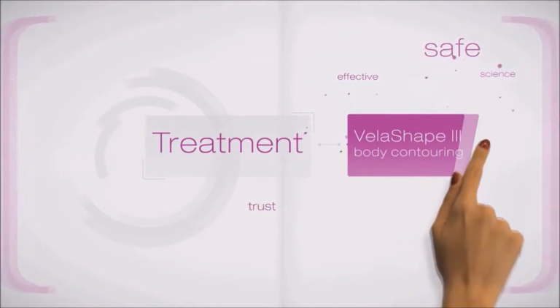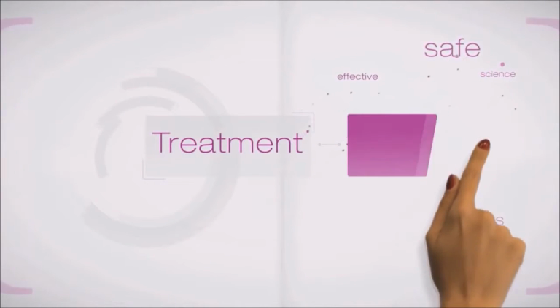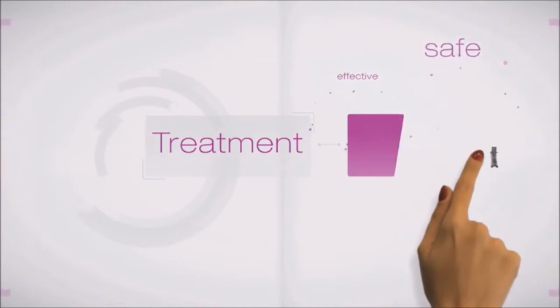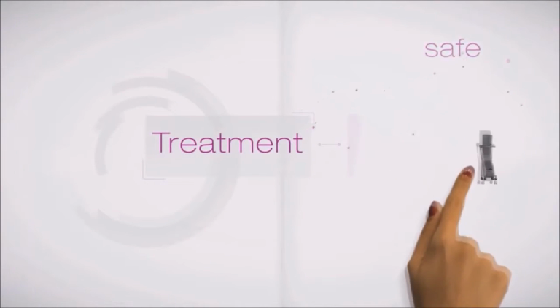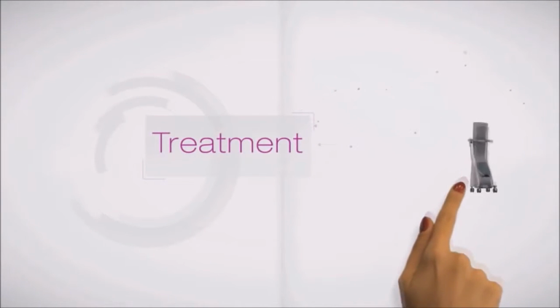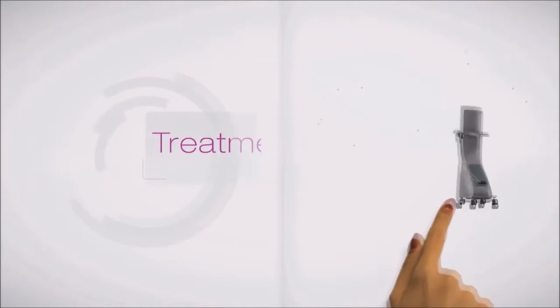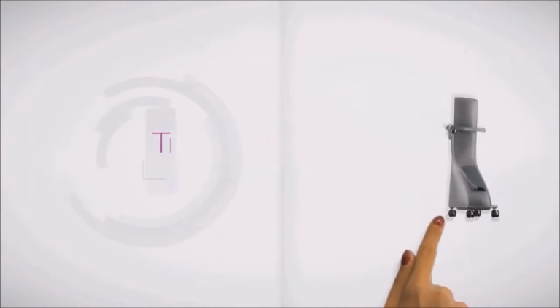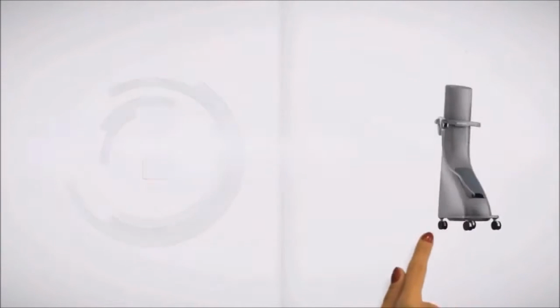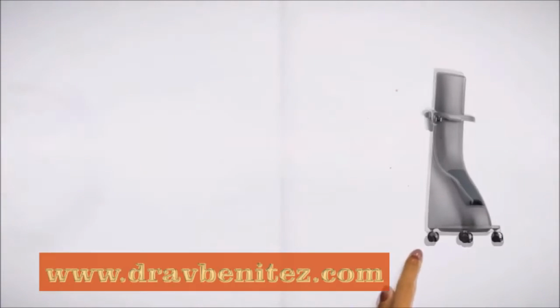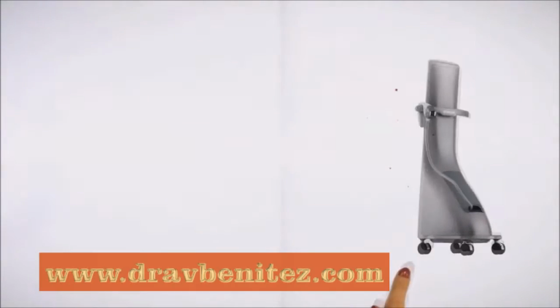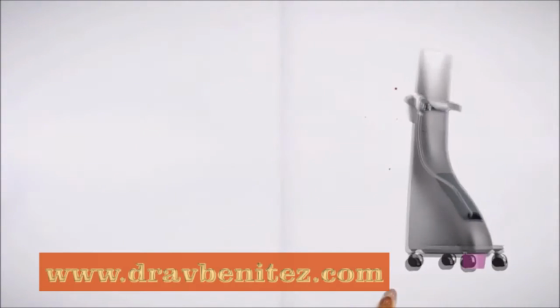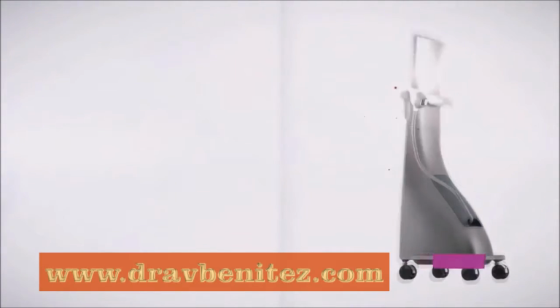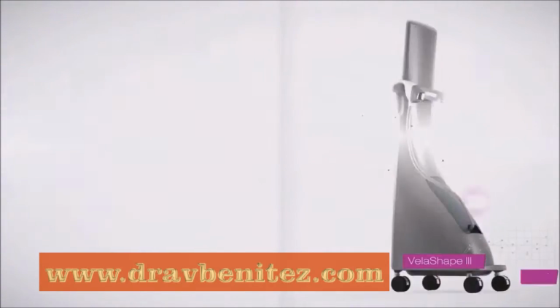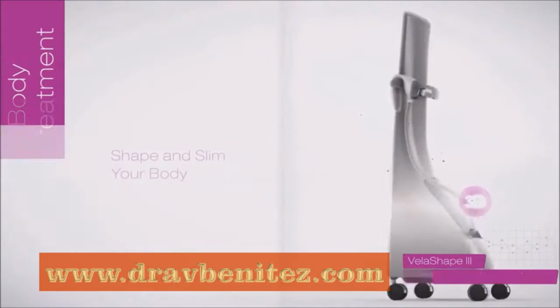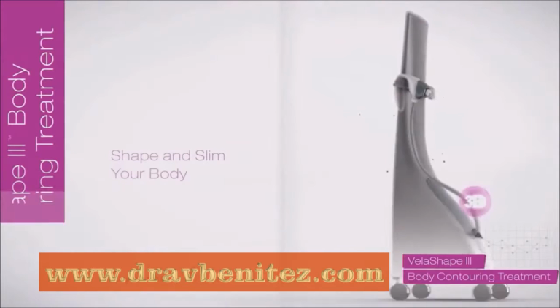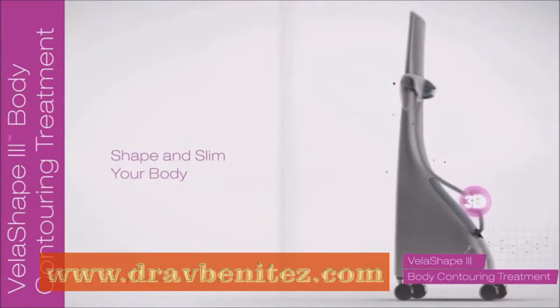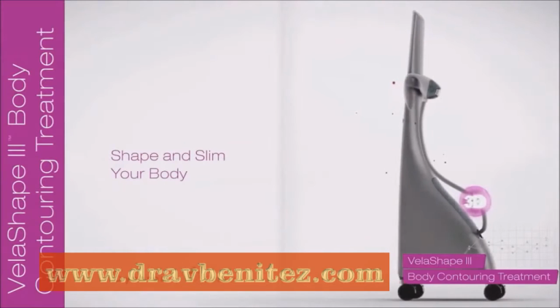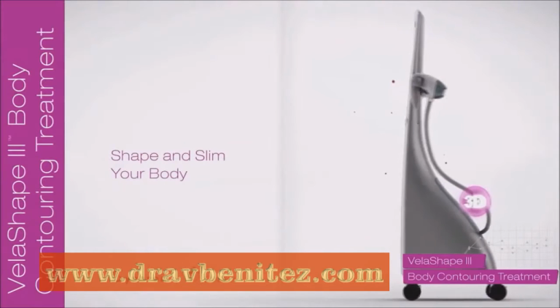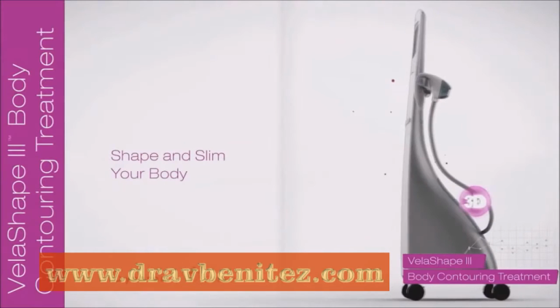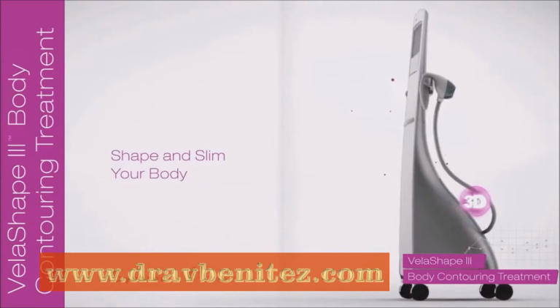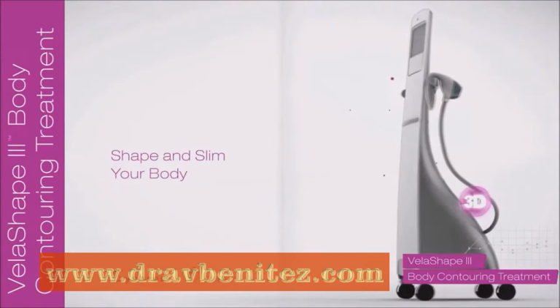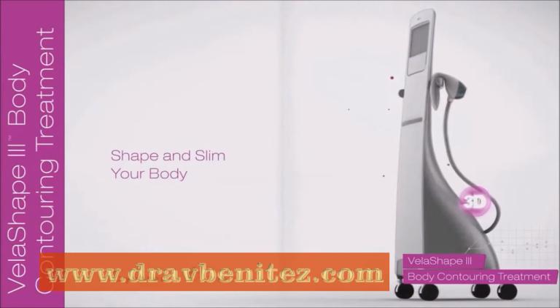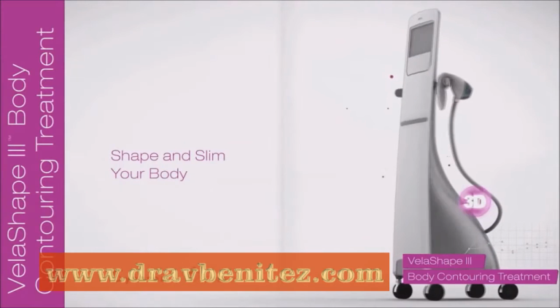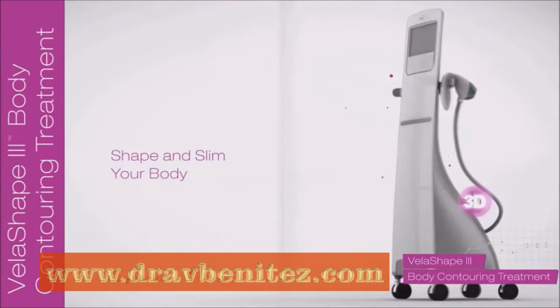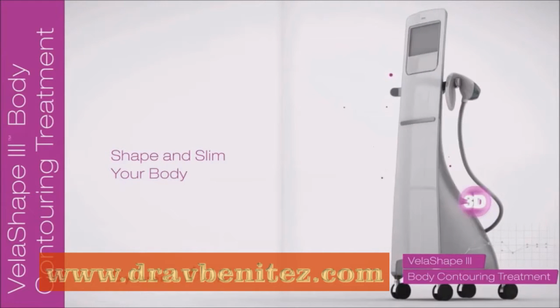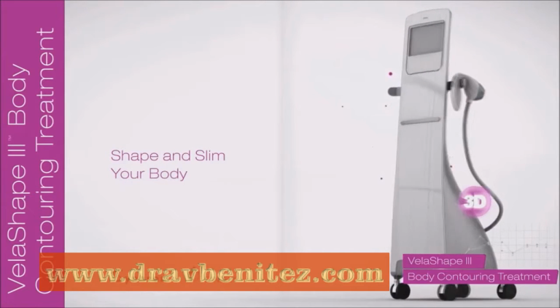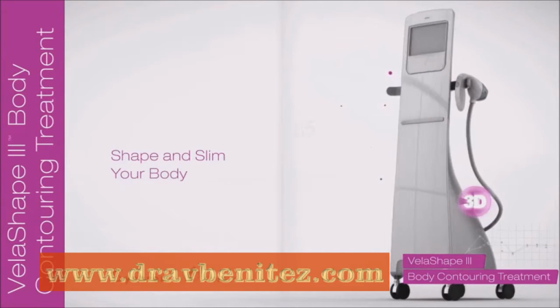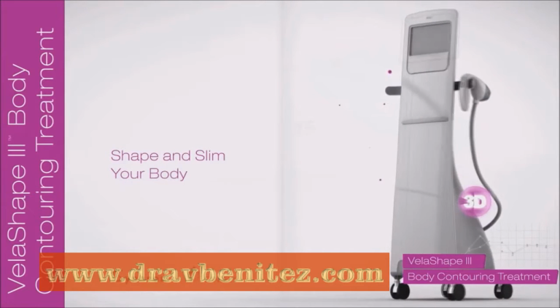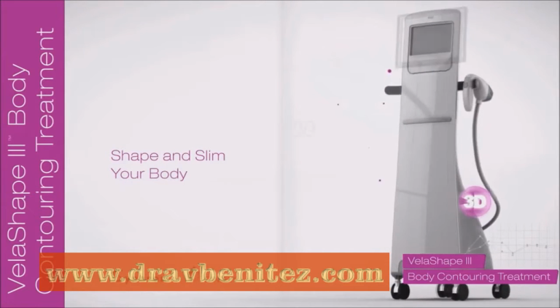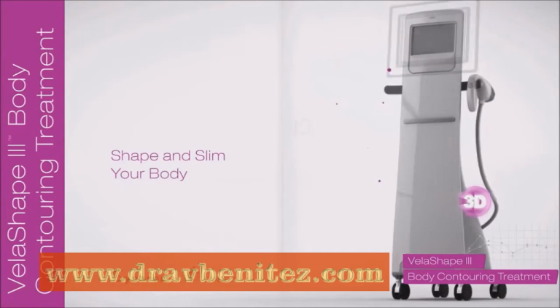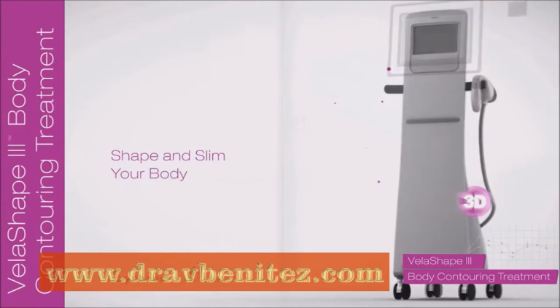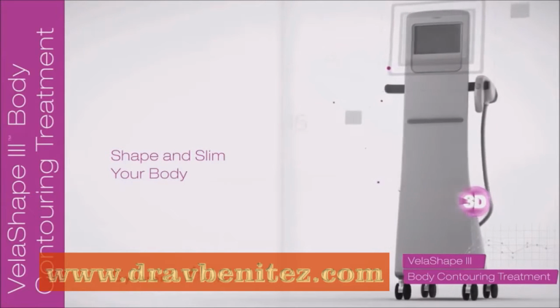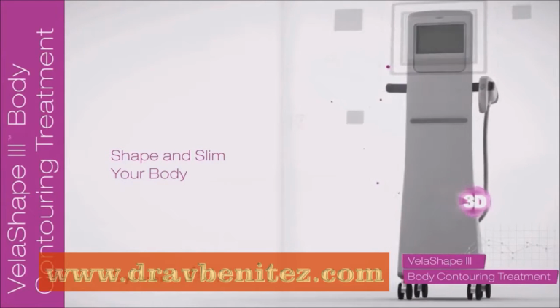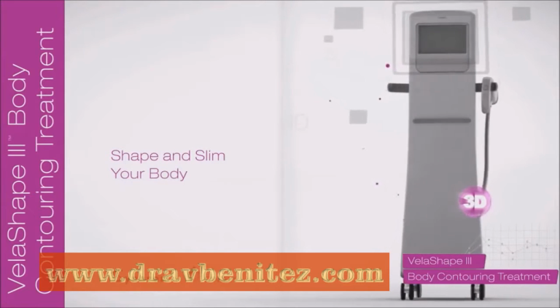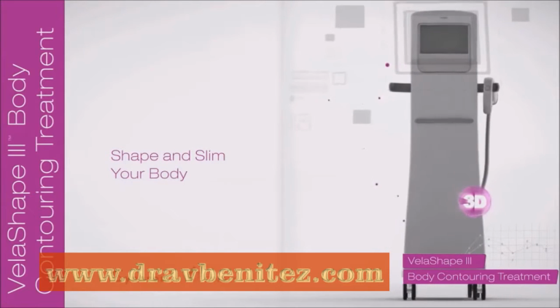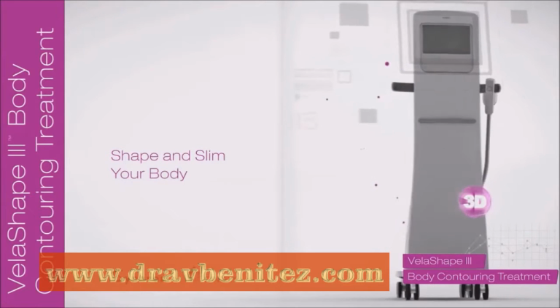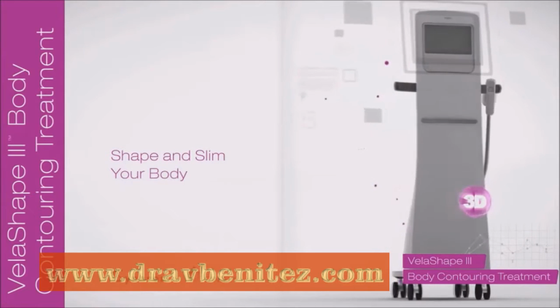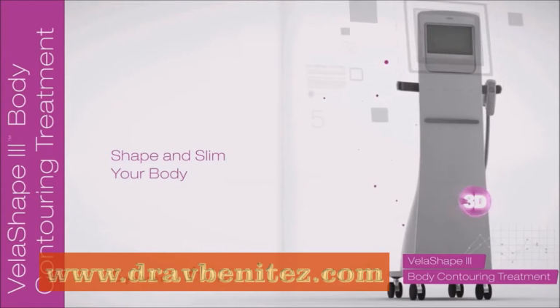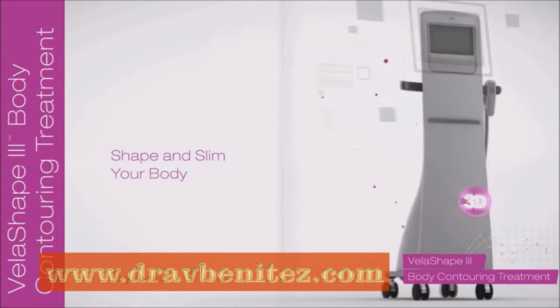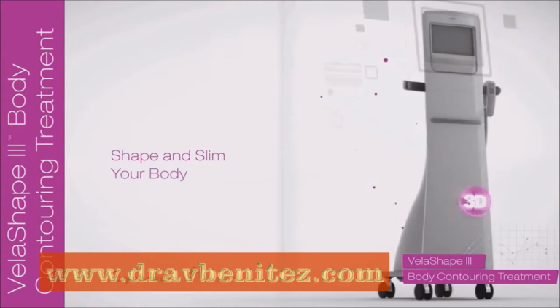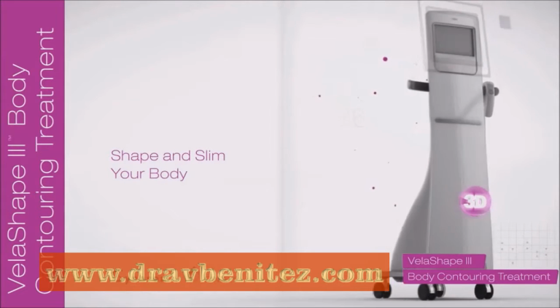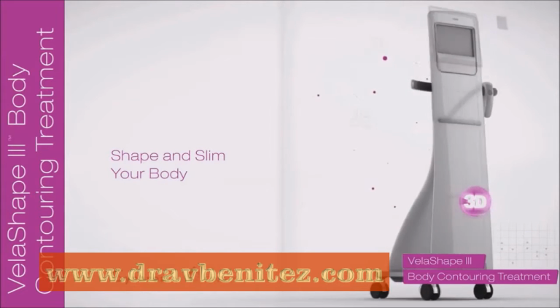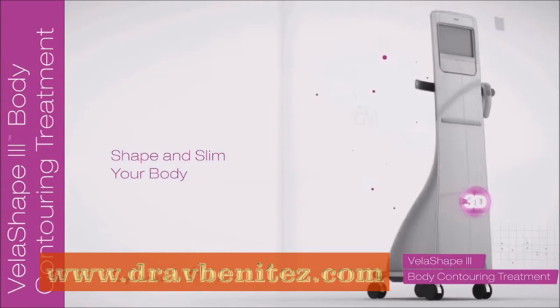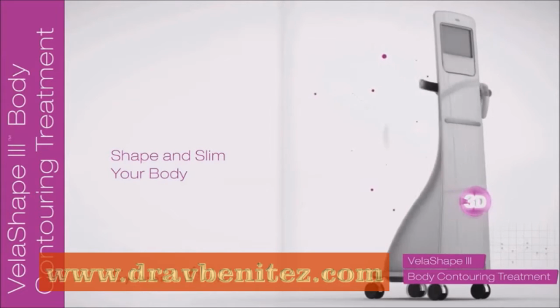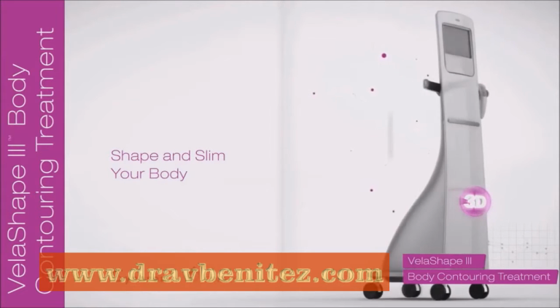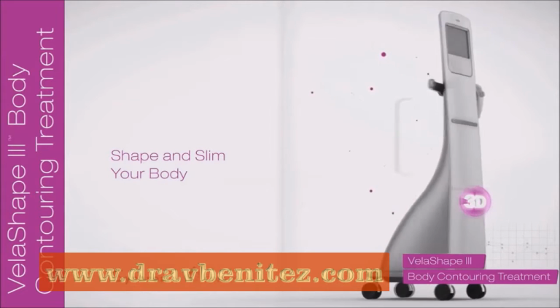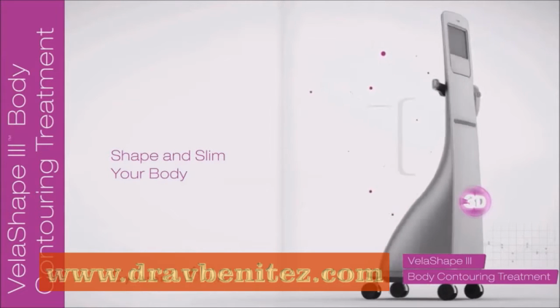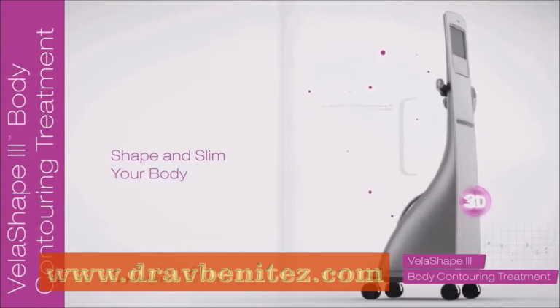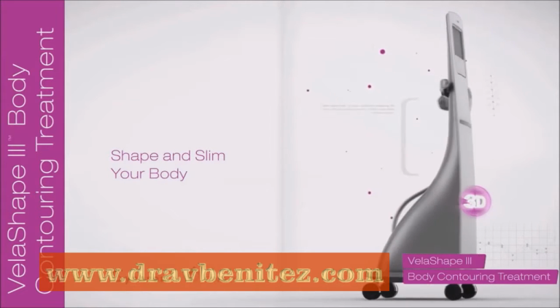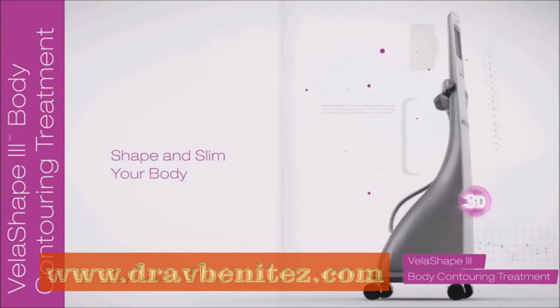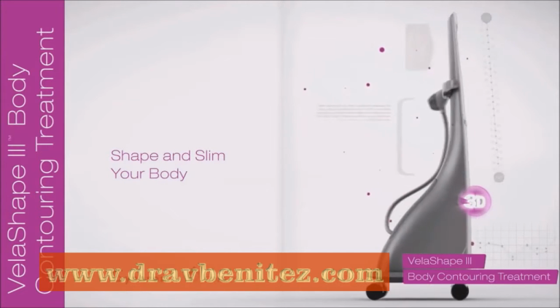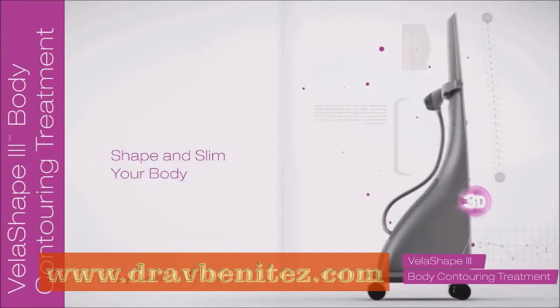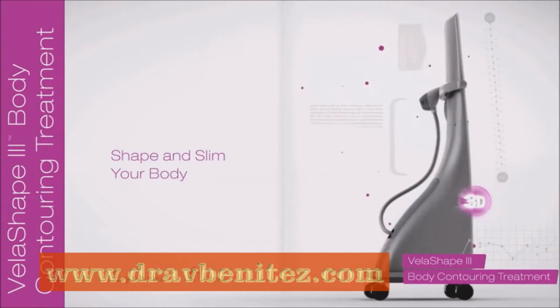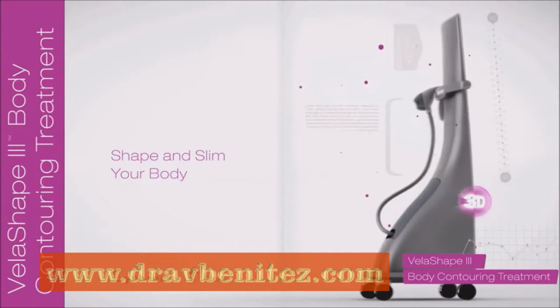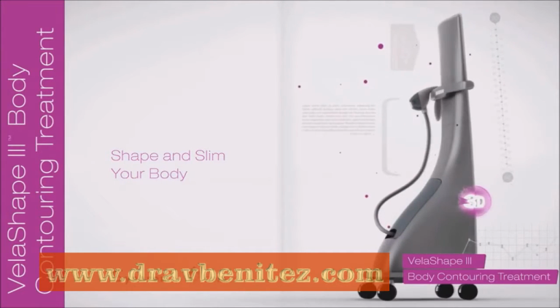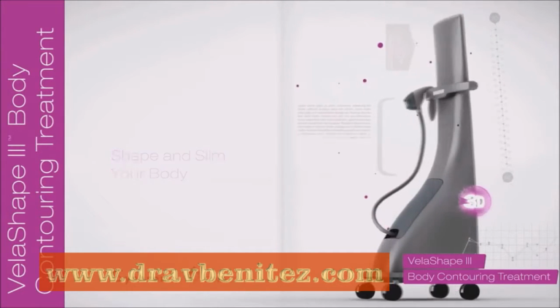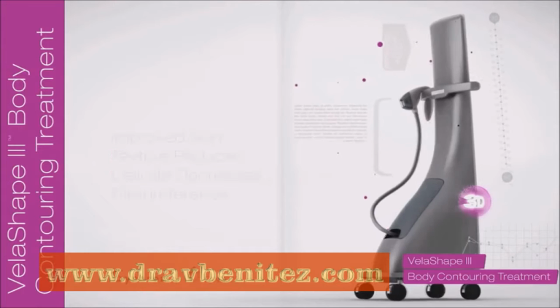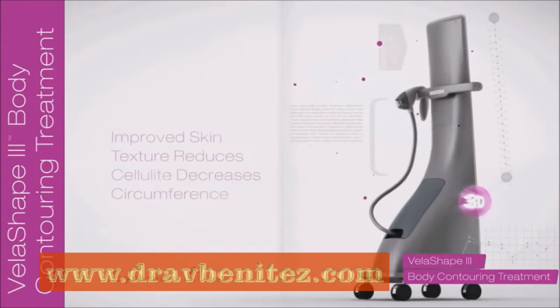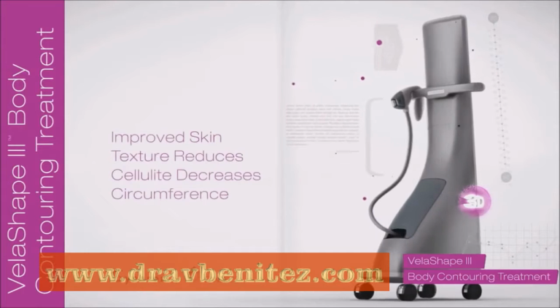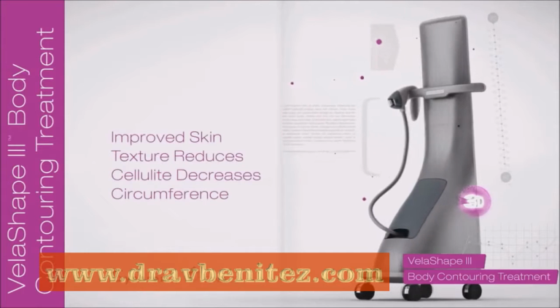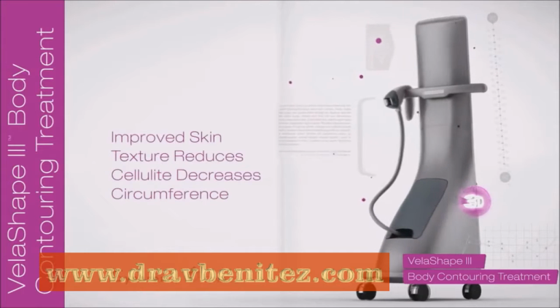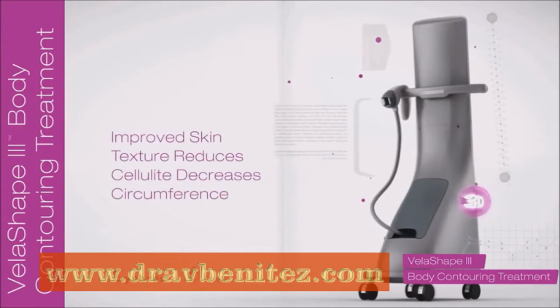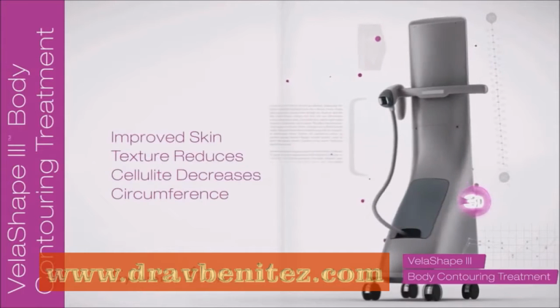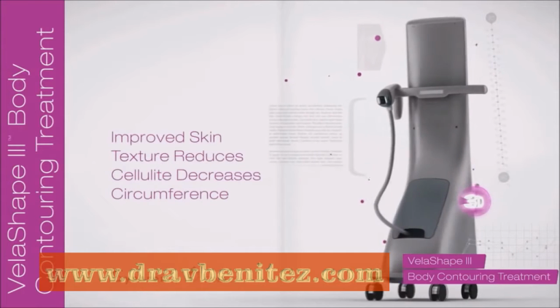VelaShape is the fast and easy way to shape and slim your body. It treats the abdomen, thighs, arms, and neck.